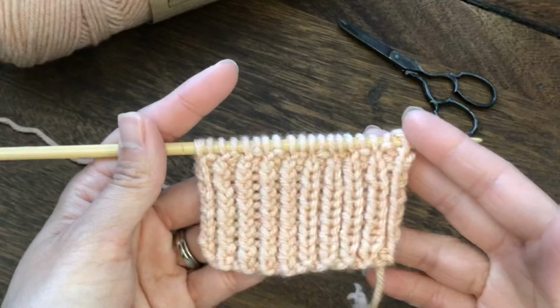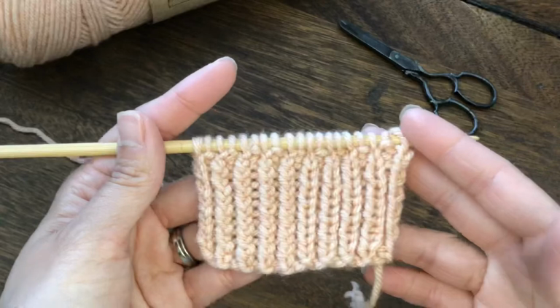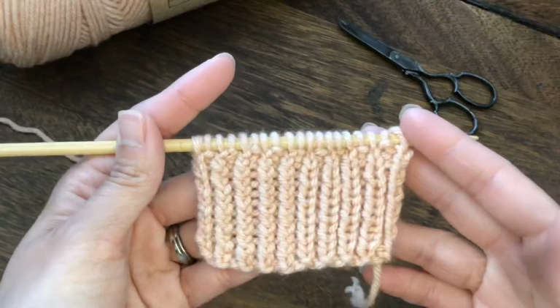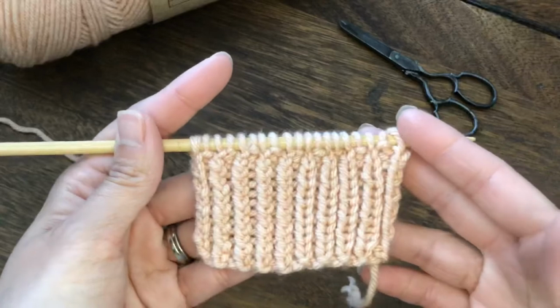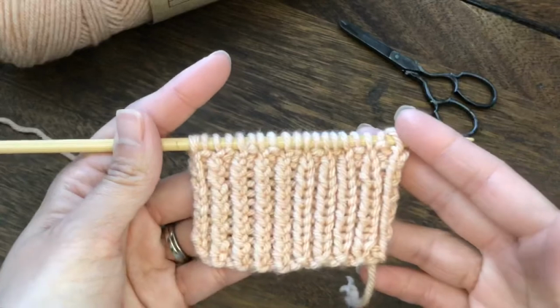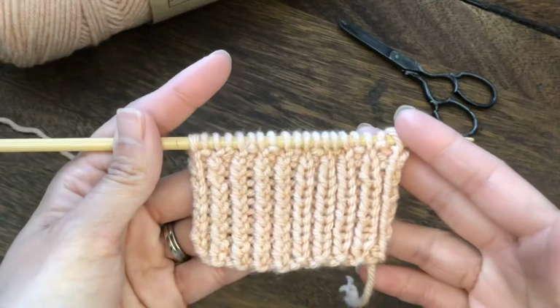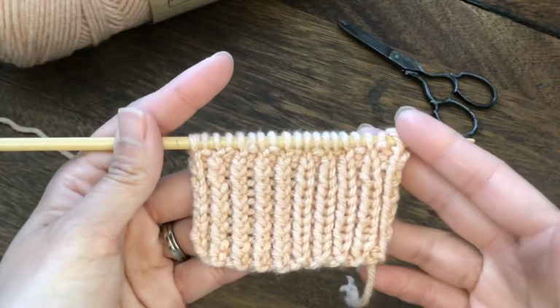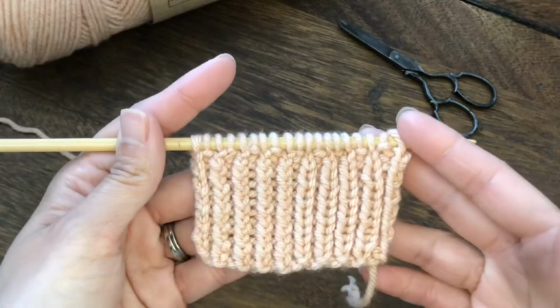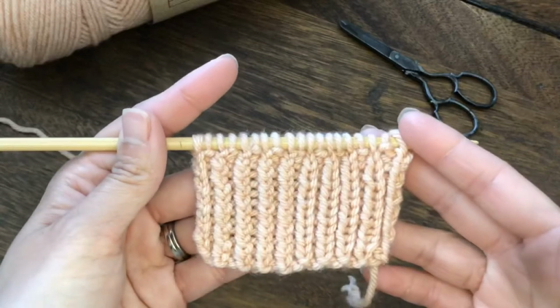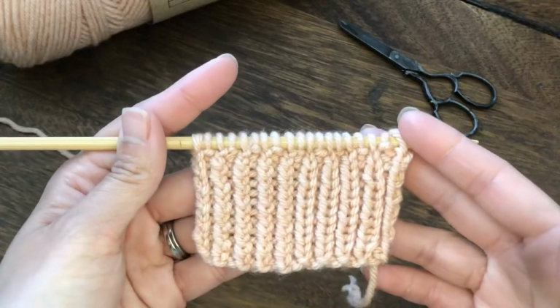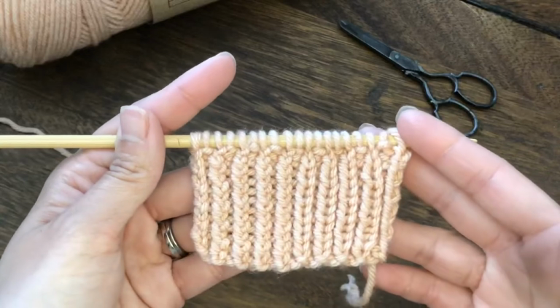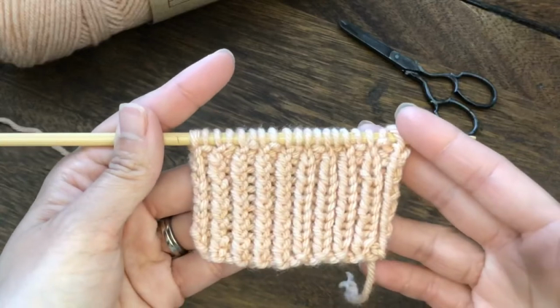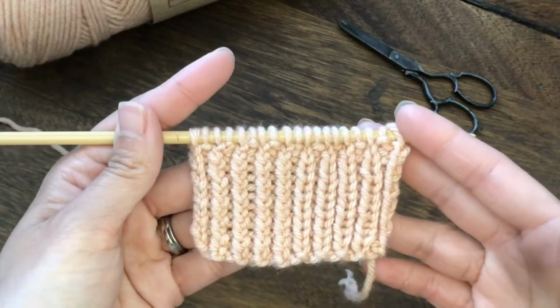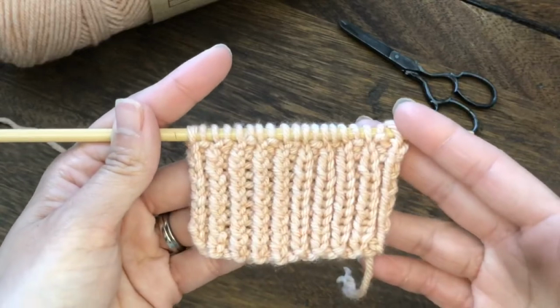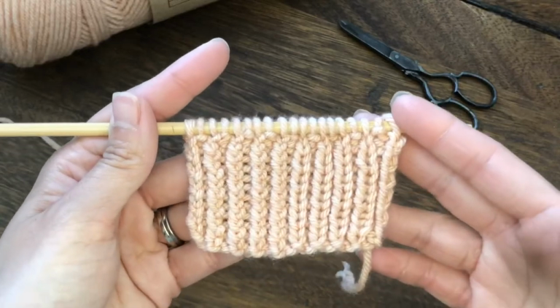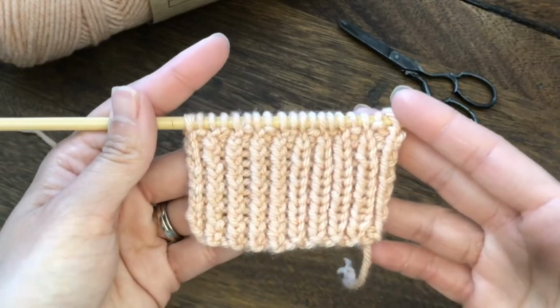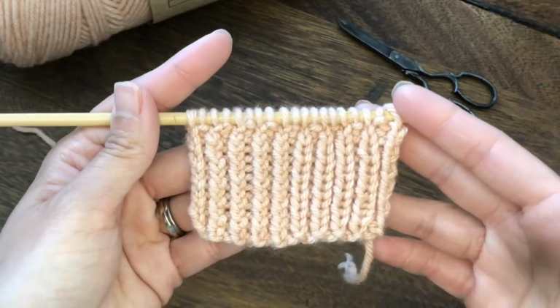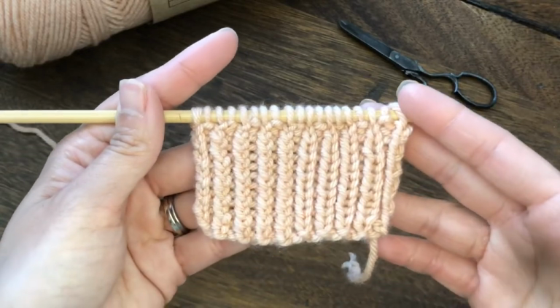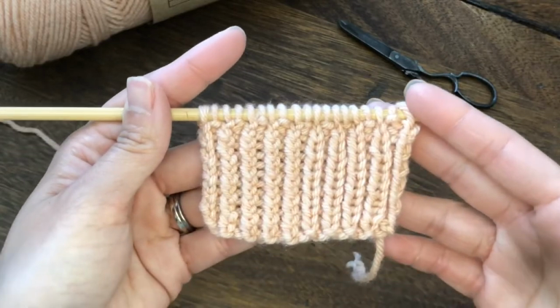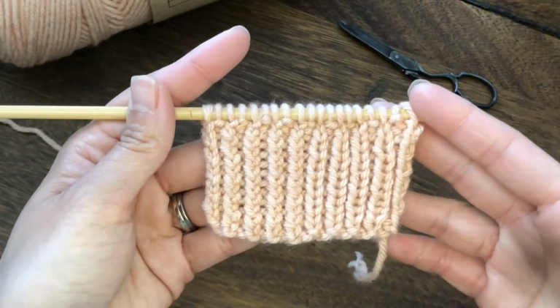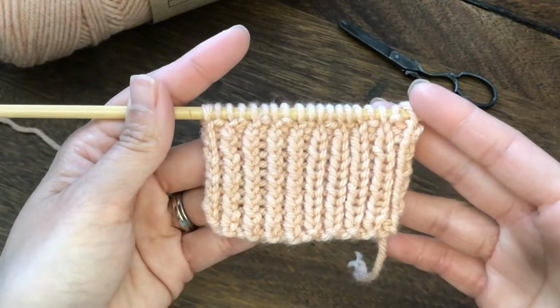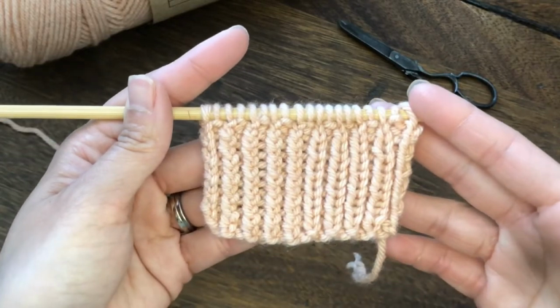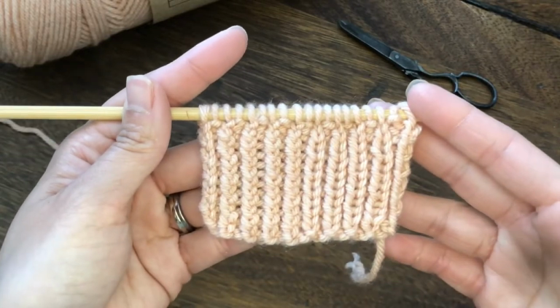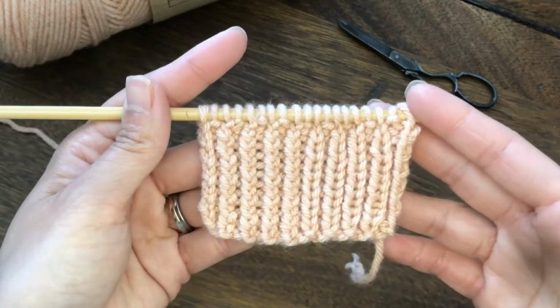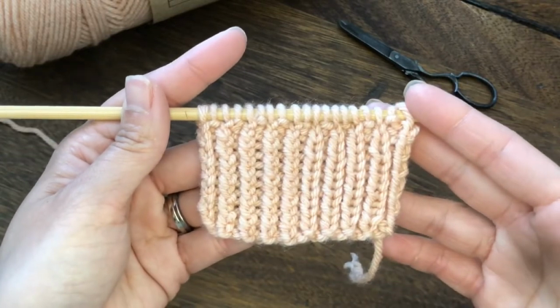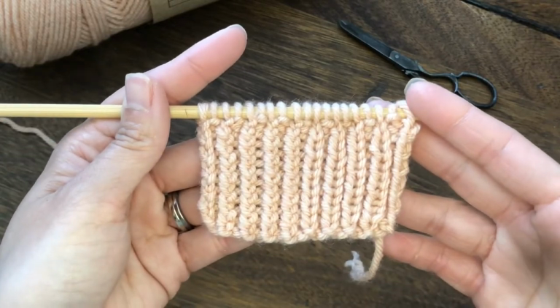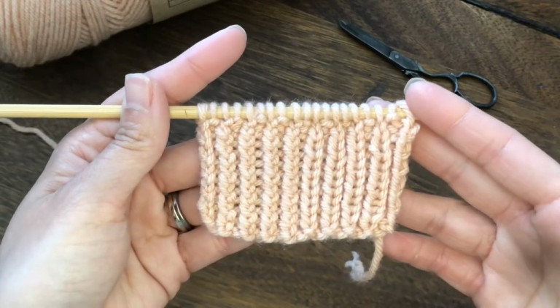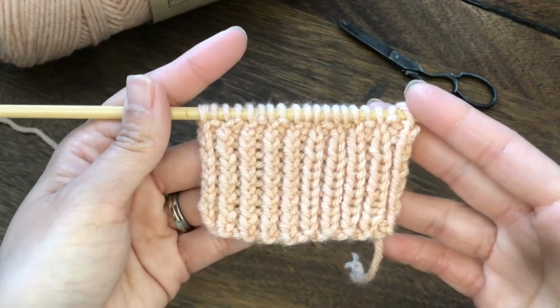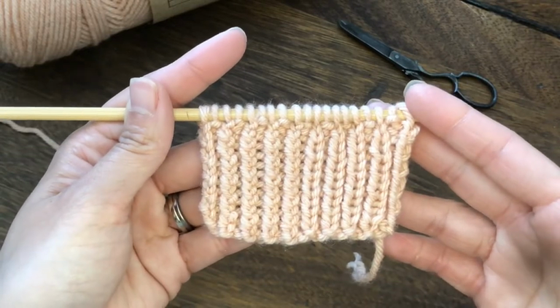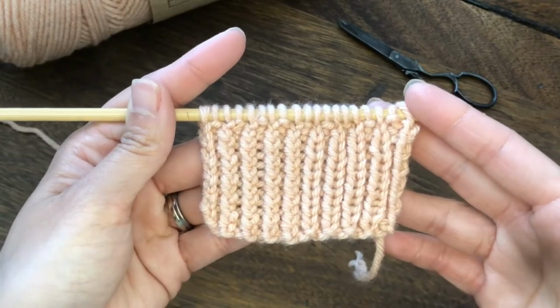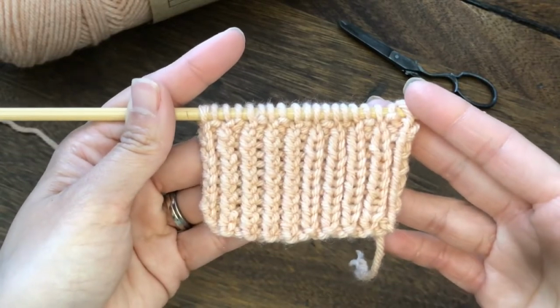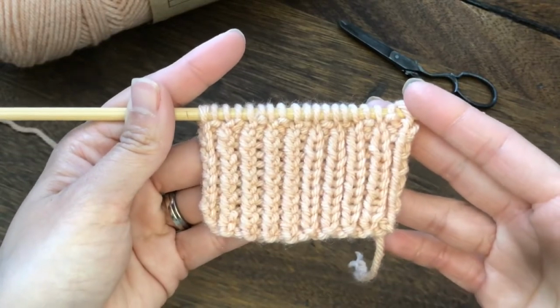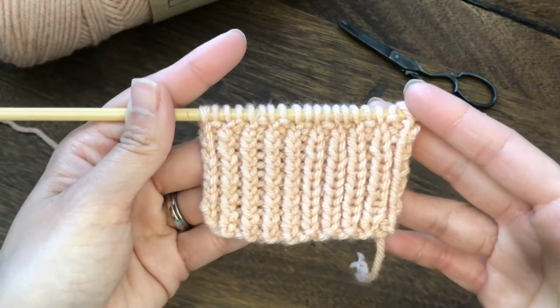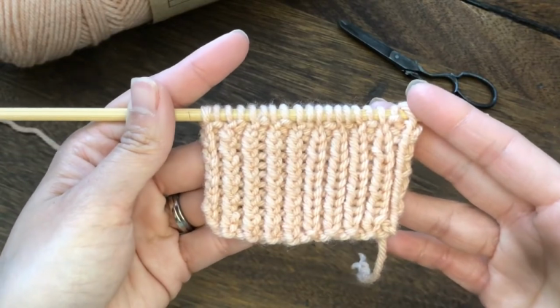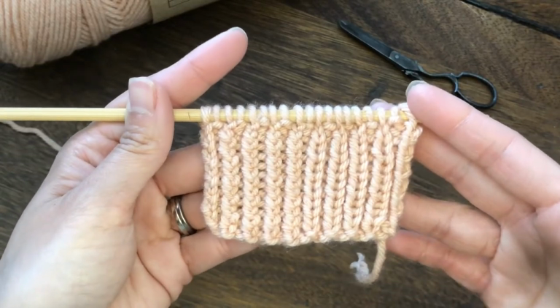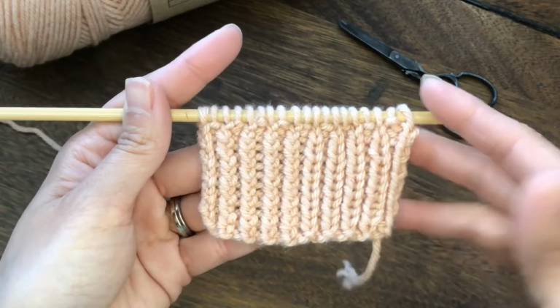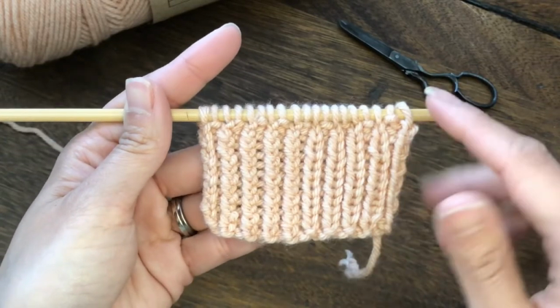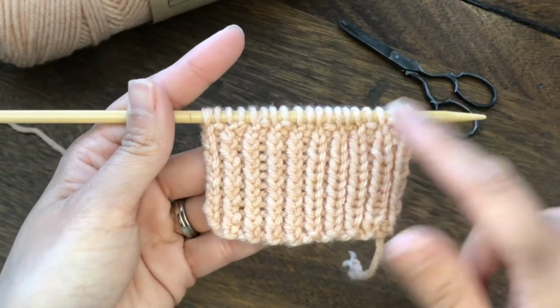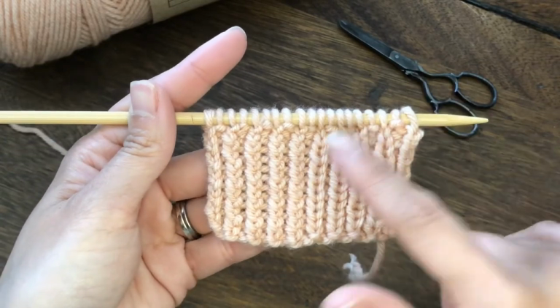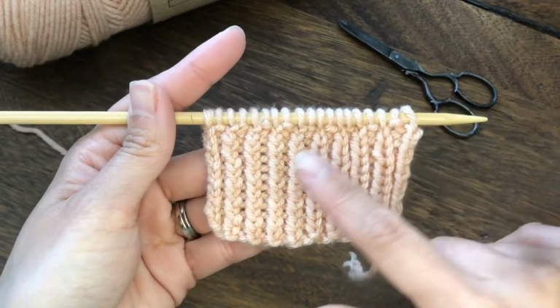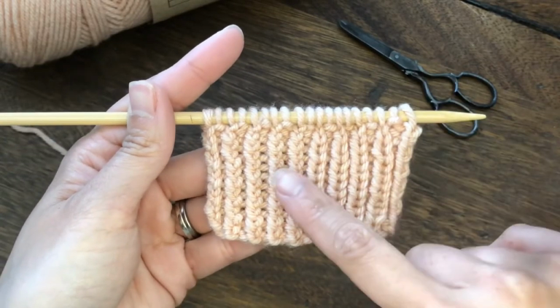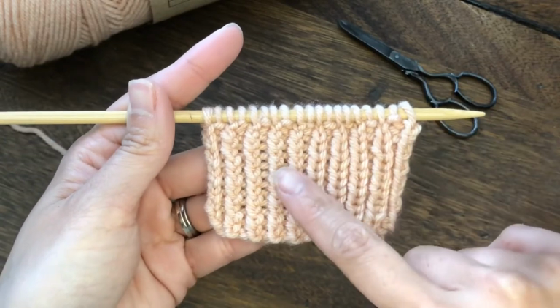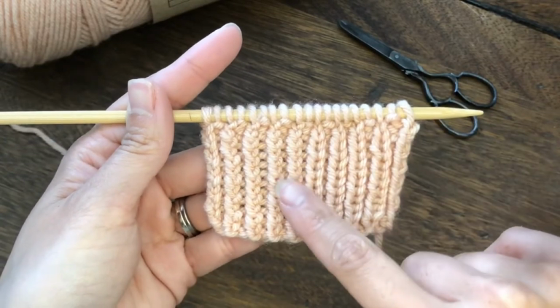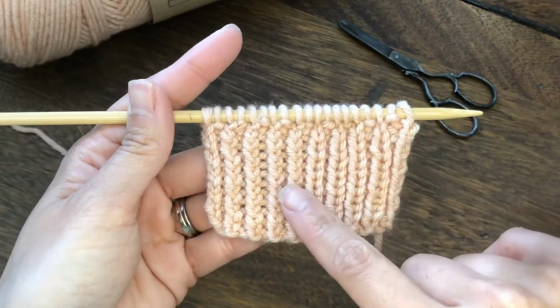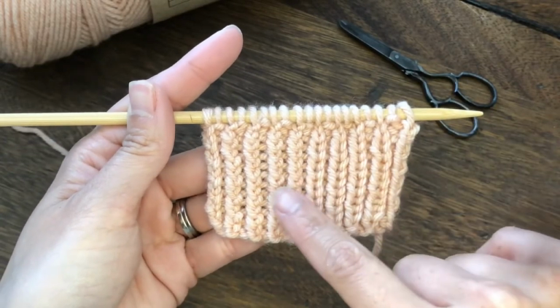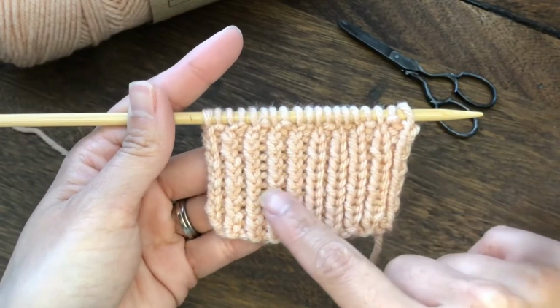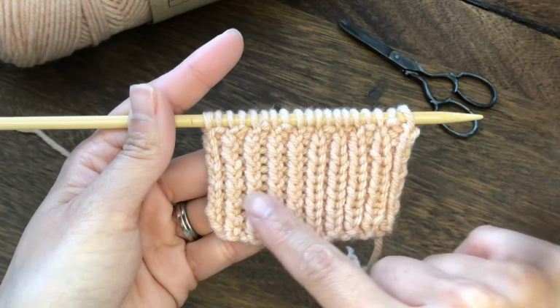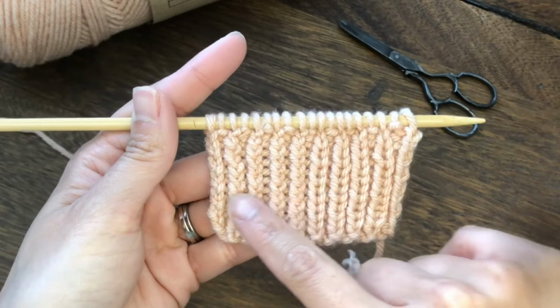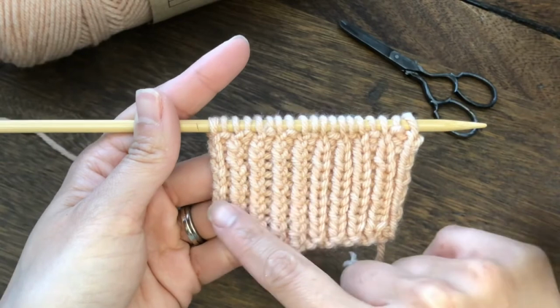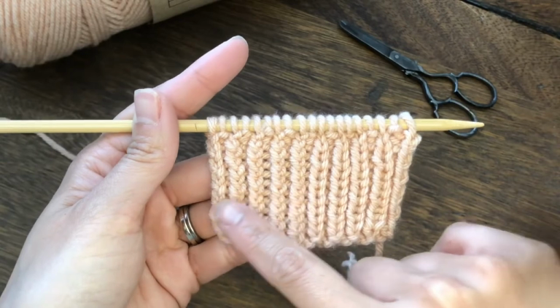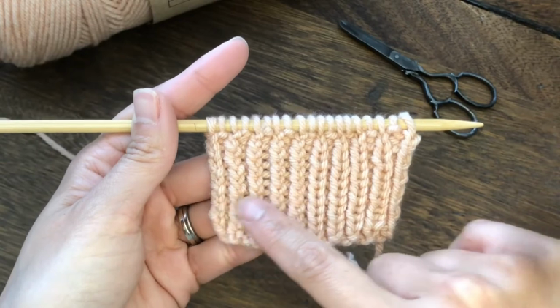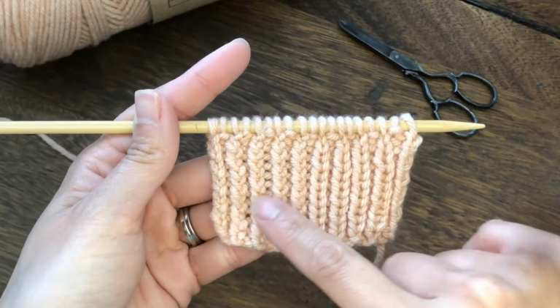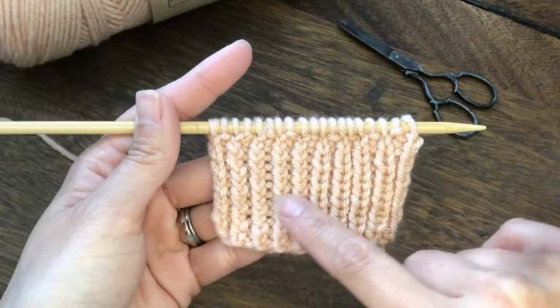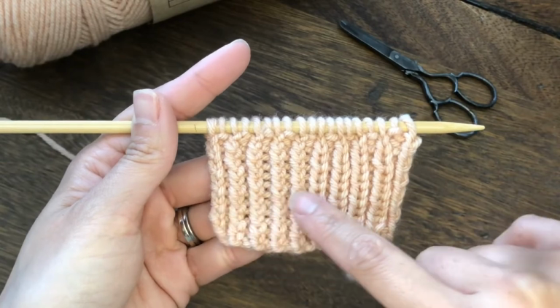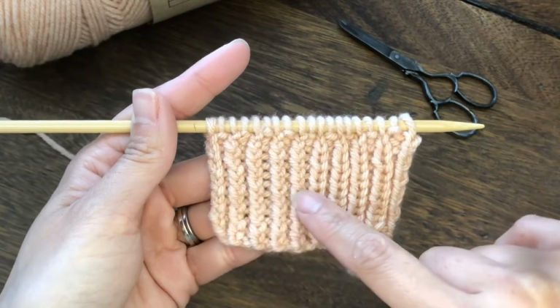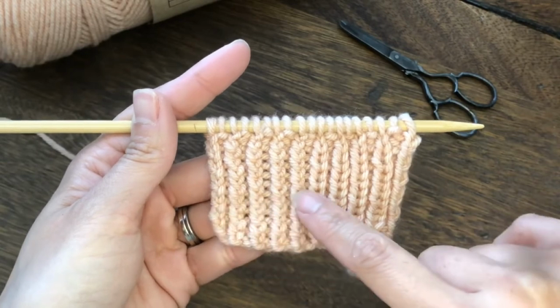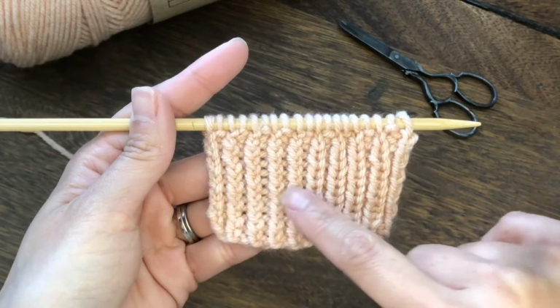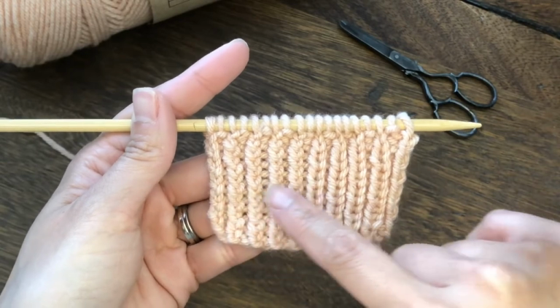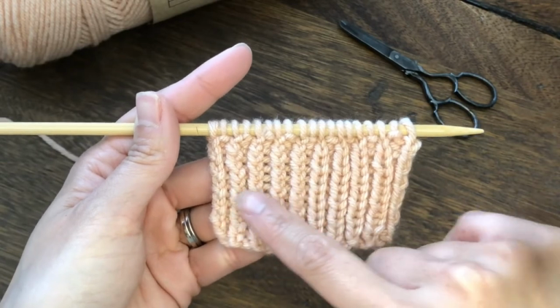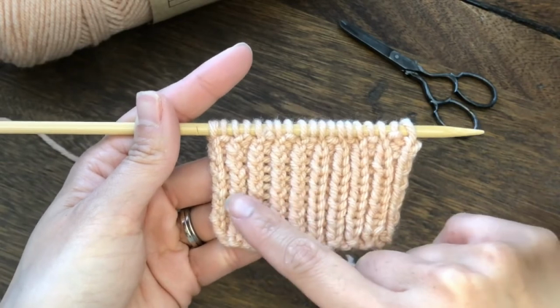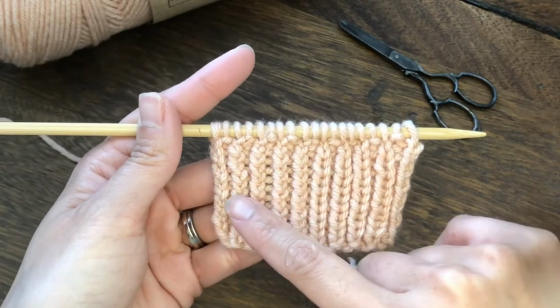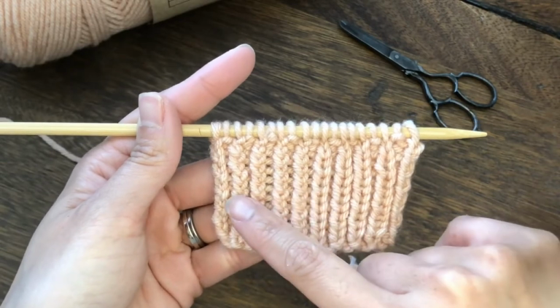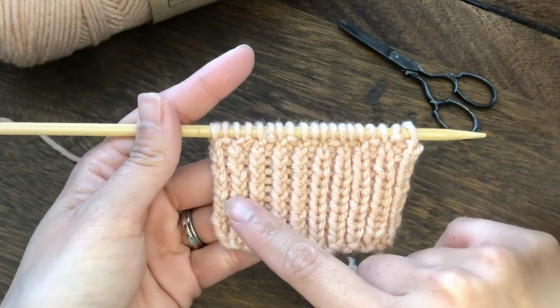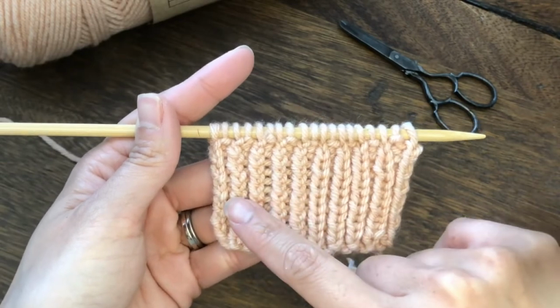Hi, this is Aerie from Palmieri Arts and Crafts. Today I am going to show you how to knit this beautiful twisted rib pattern.